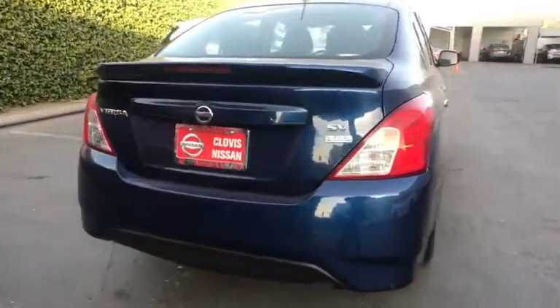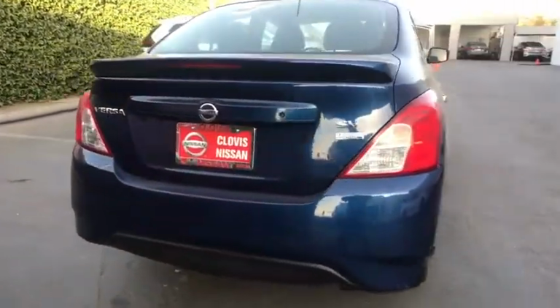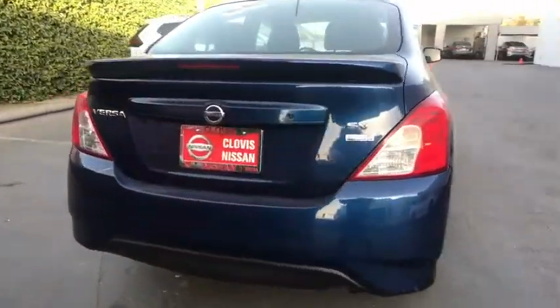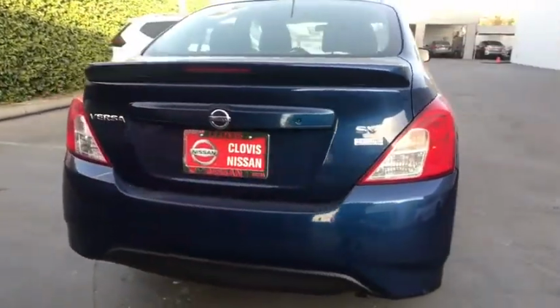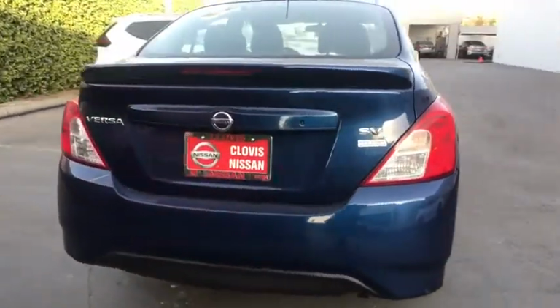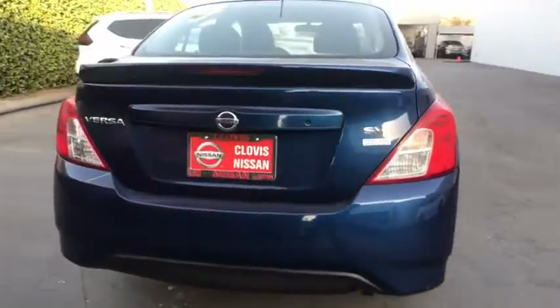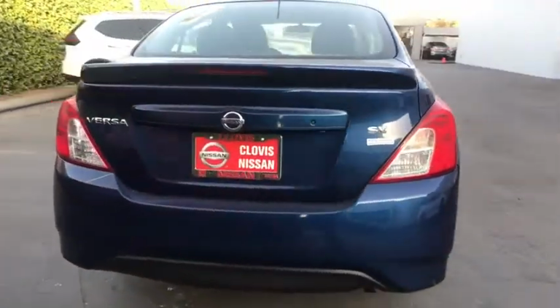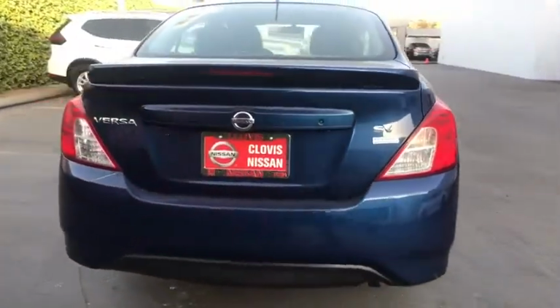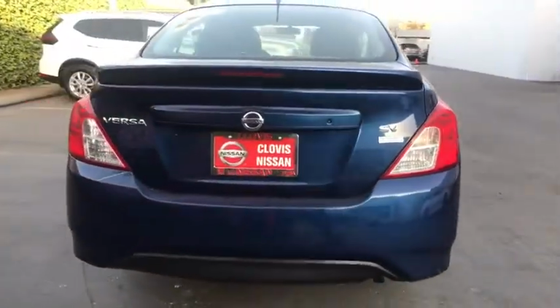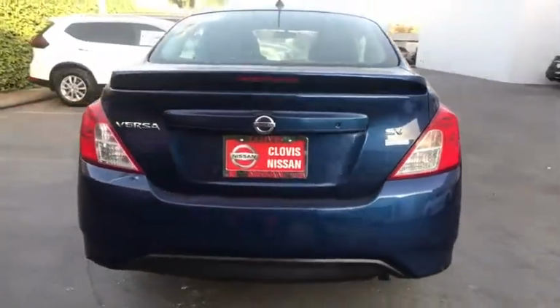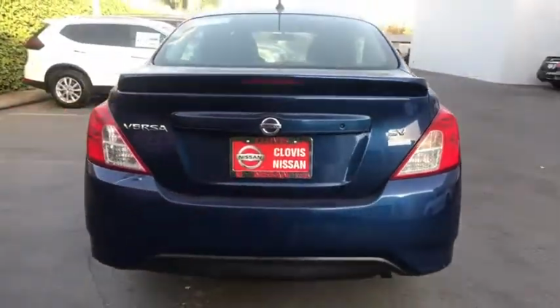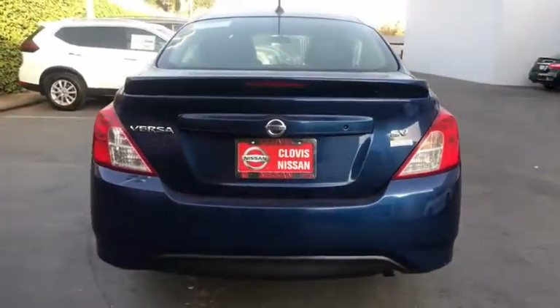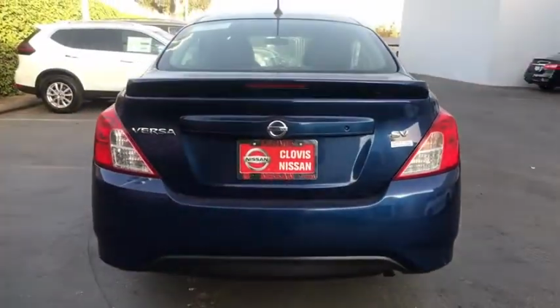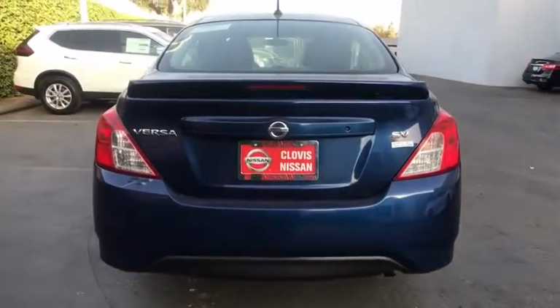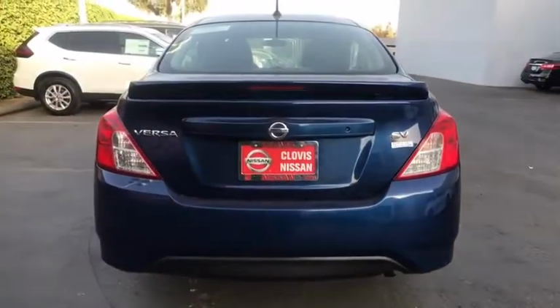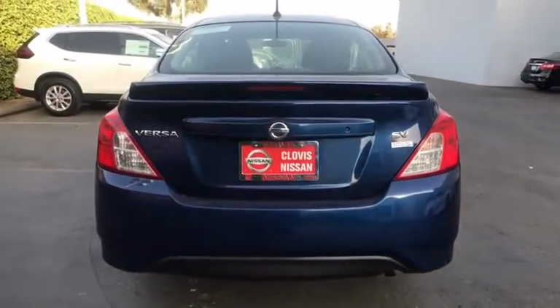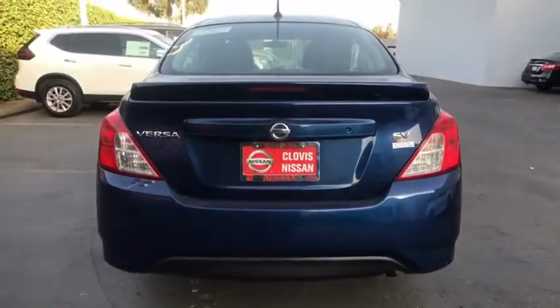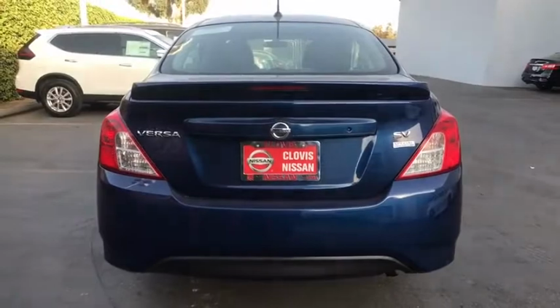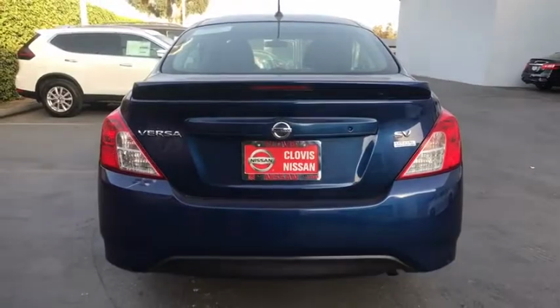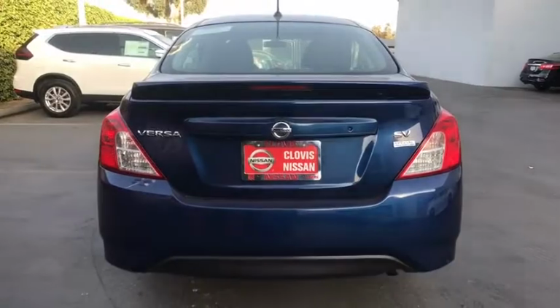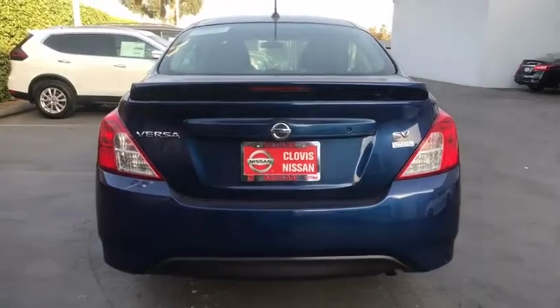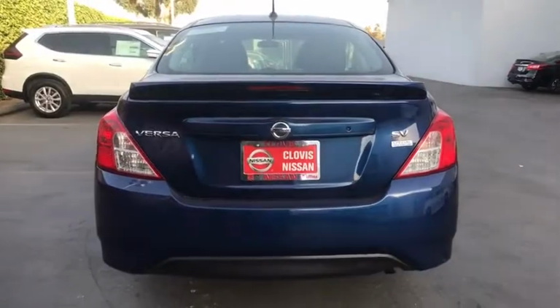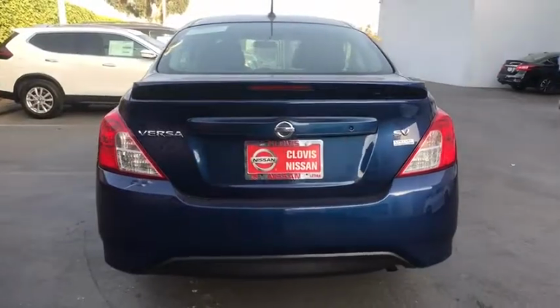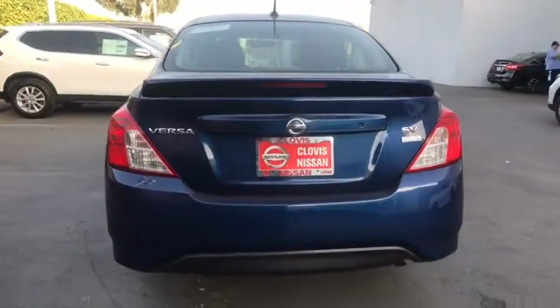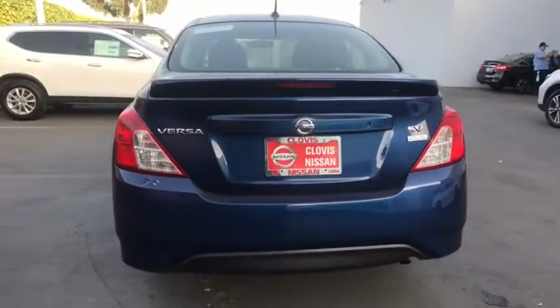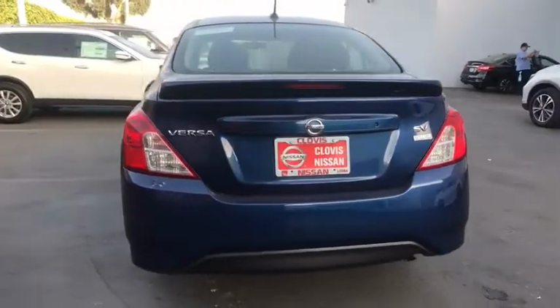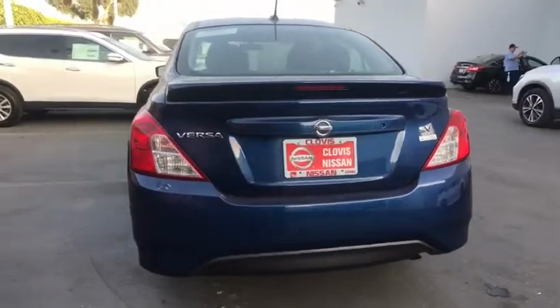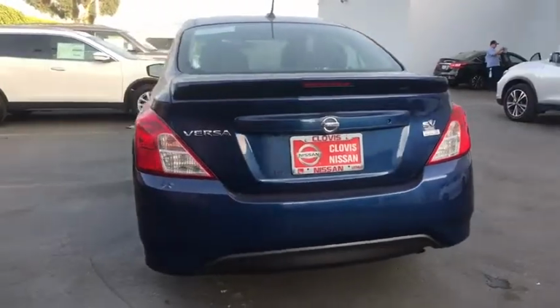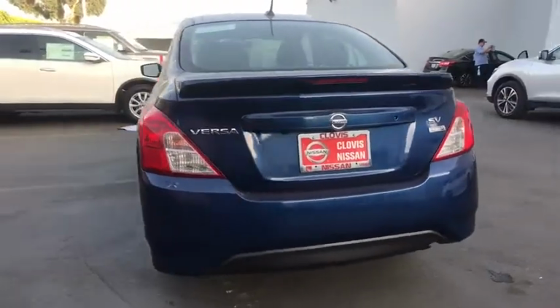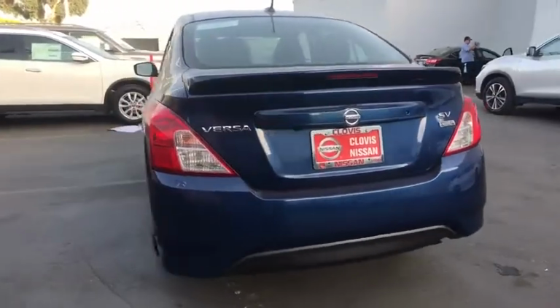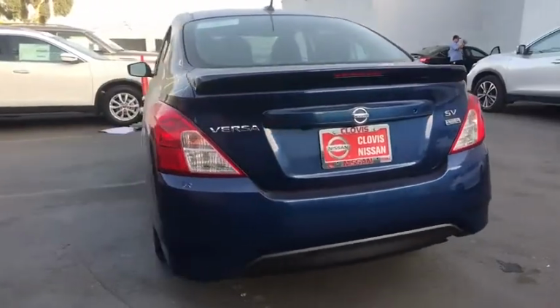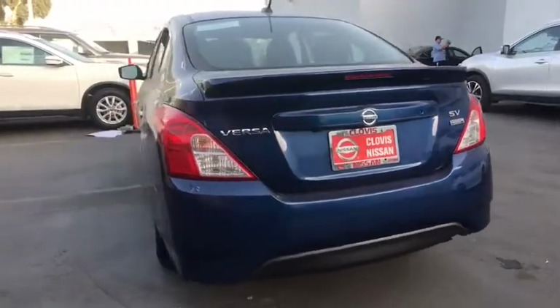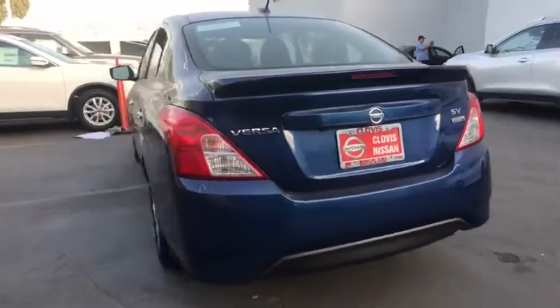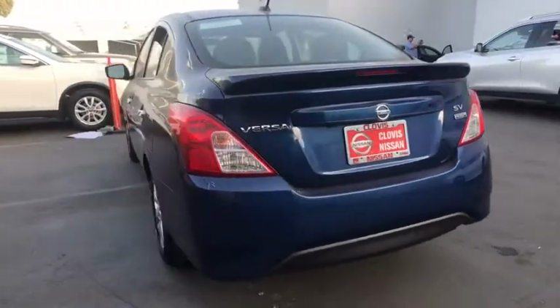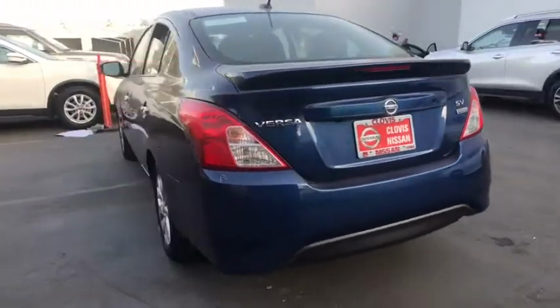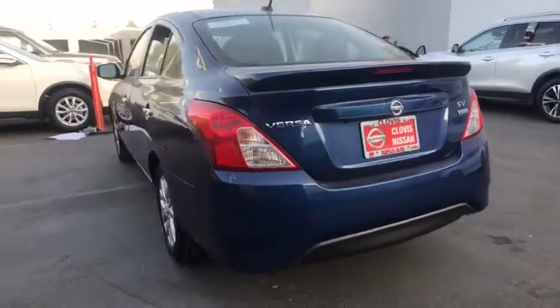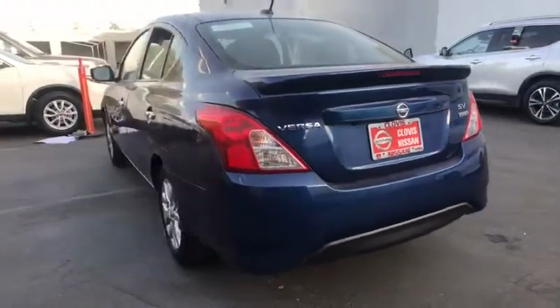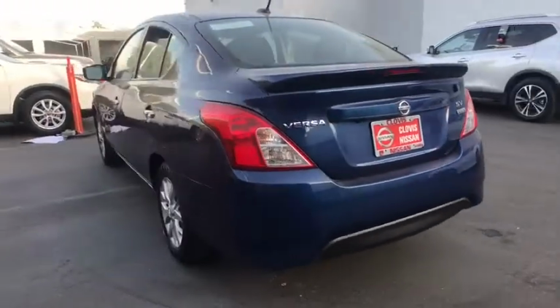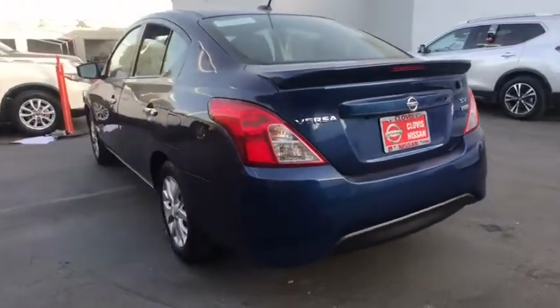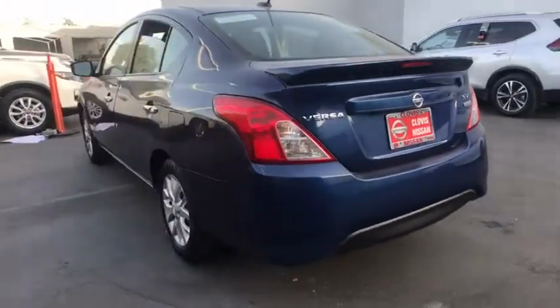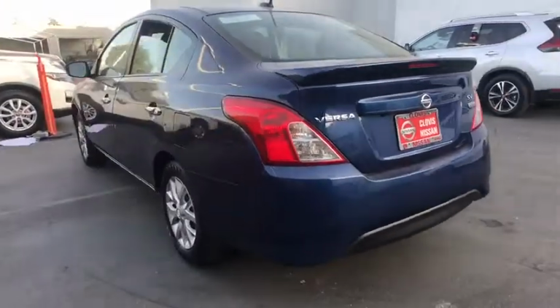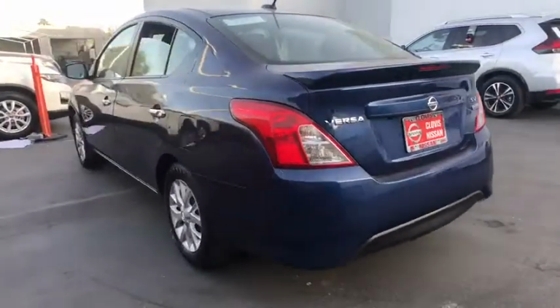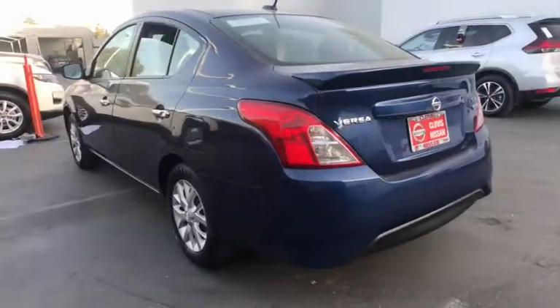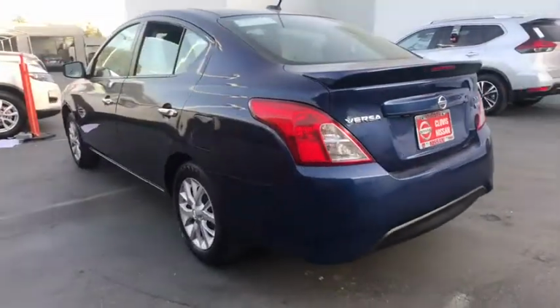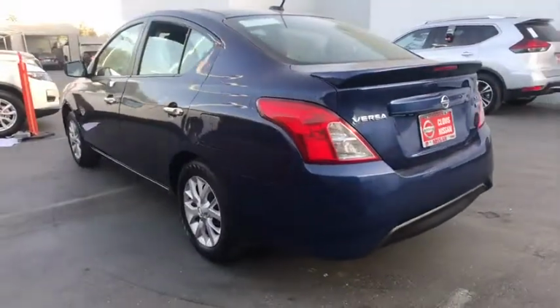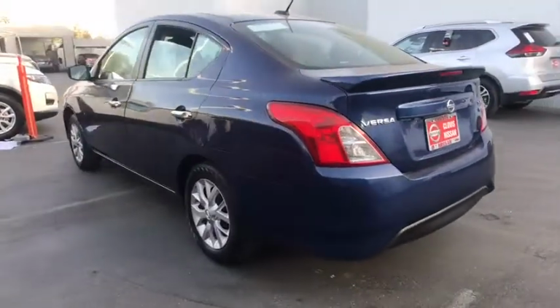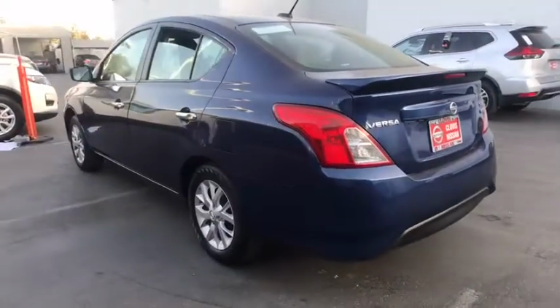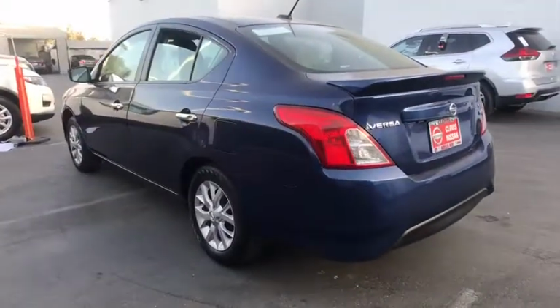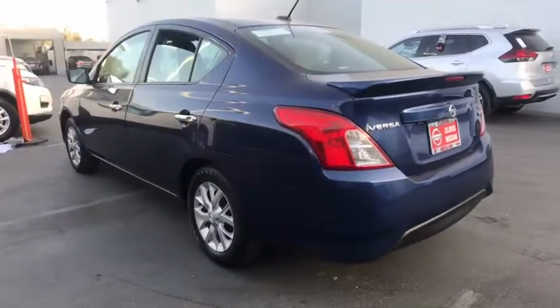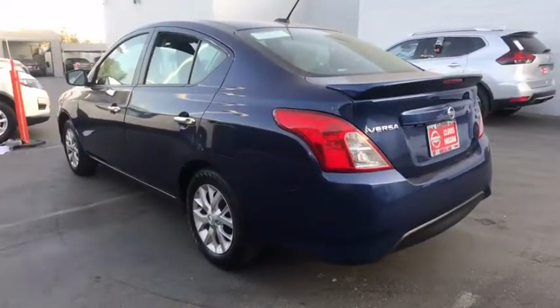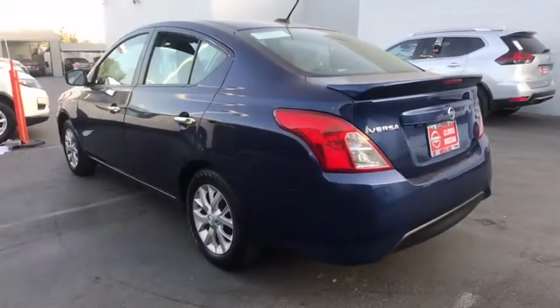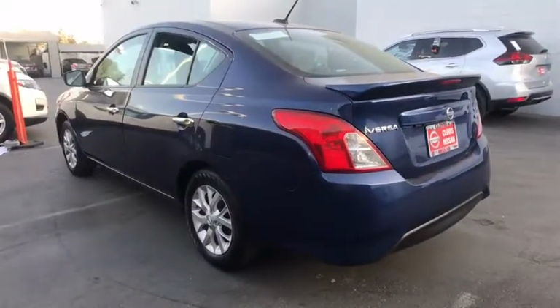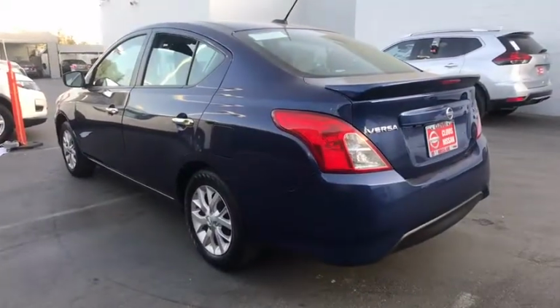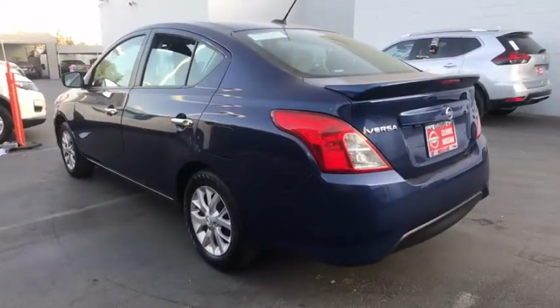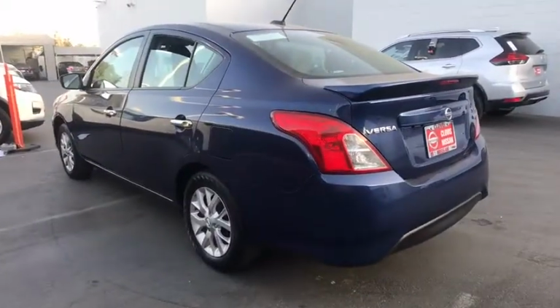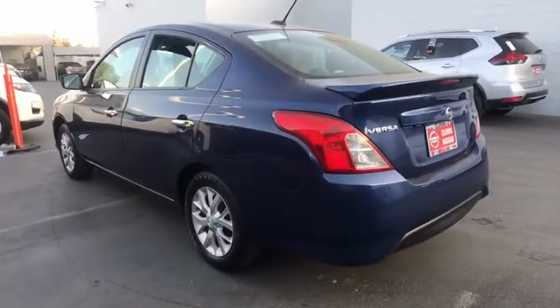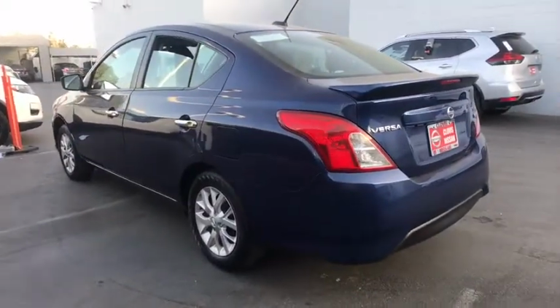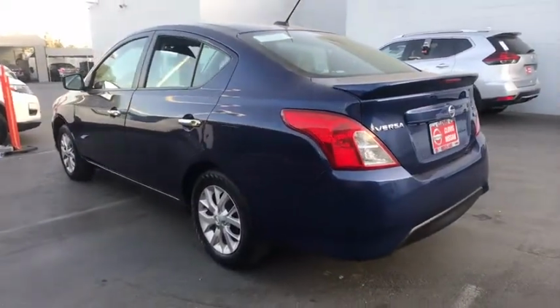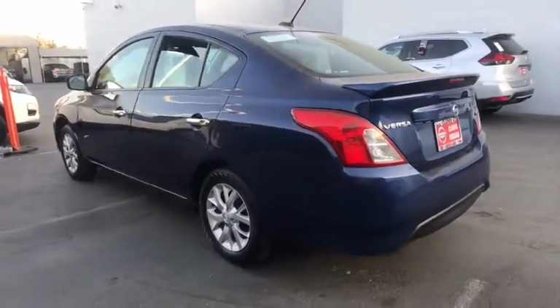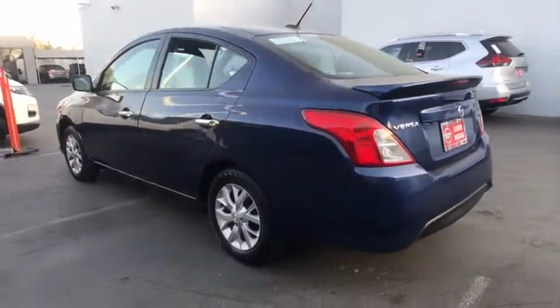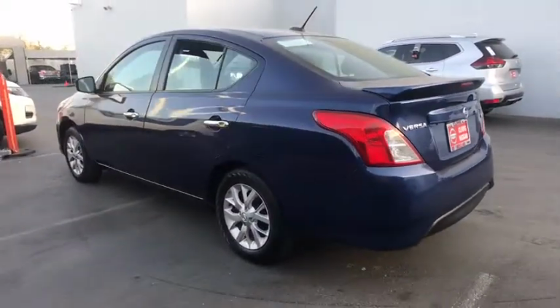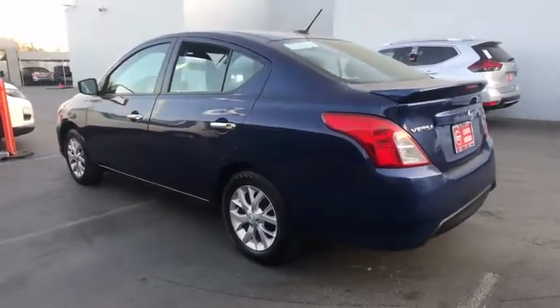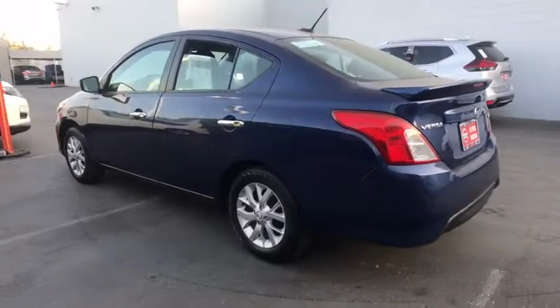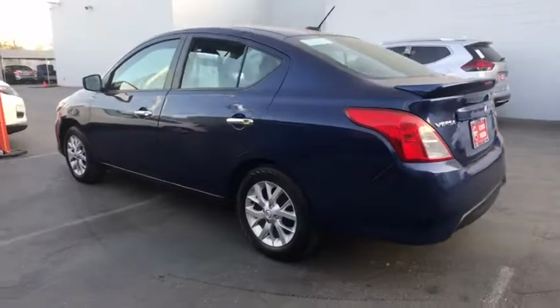This vehicle has less than 40,000 miles. Here are some of this vehicle's great options: keyless entry, backup camera.